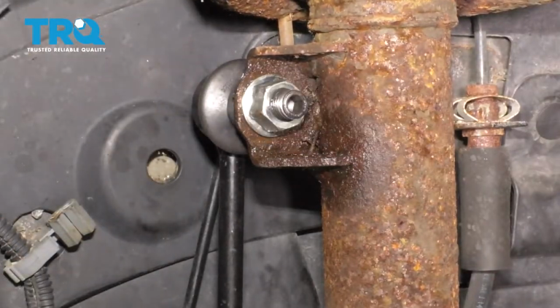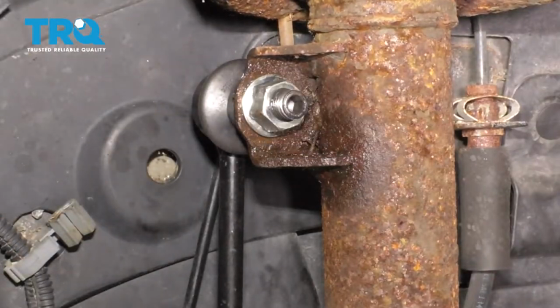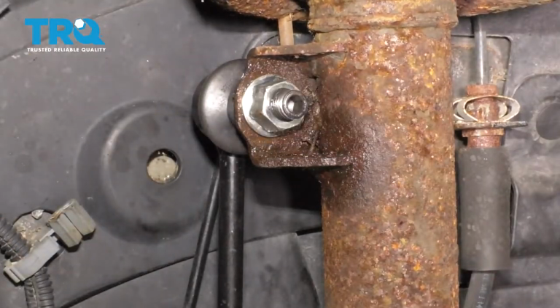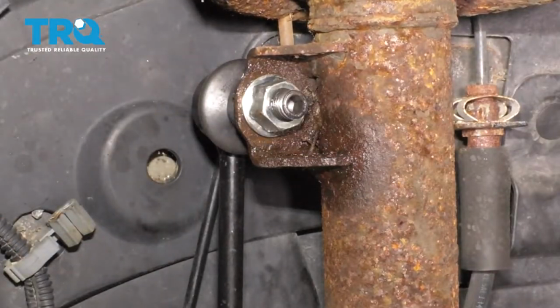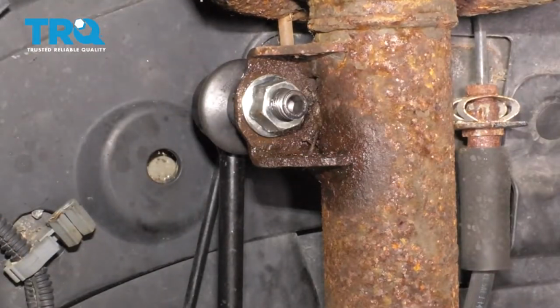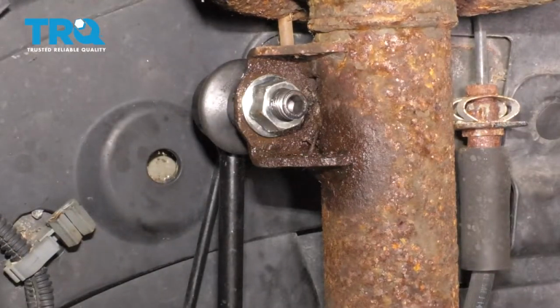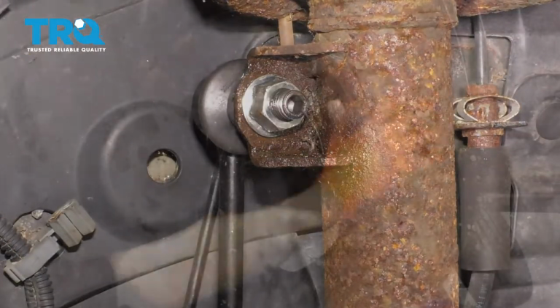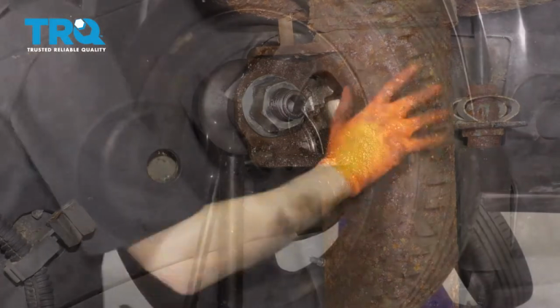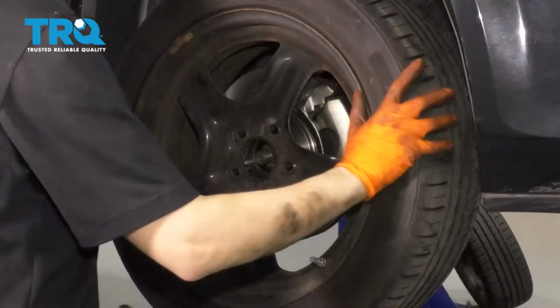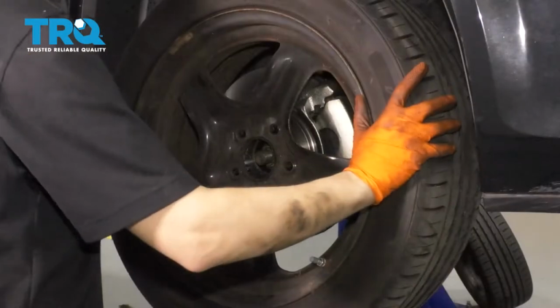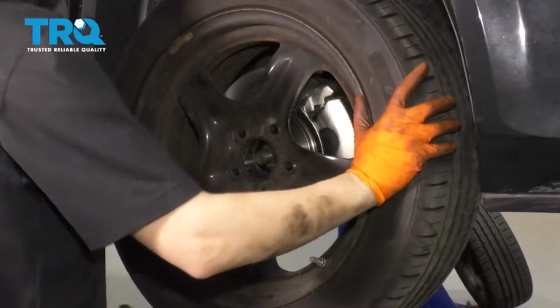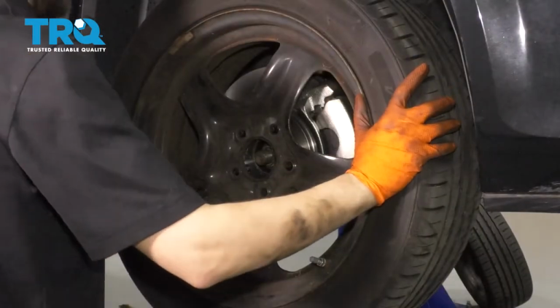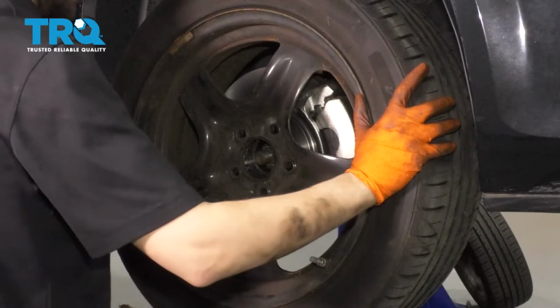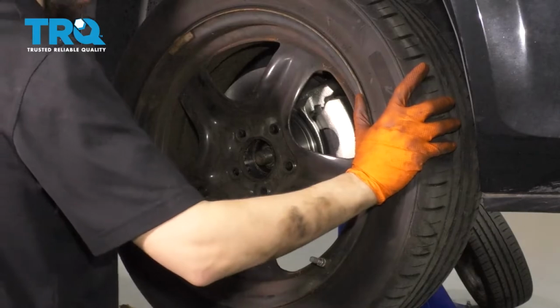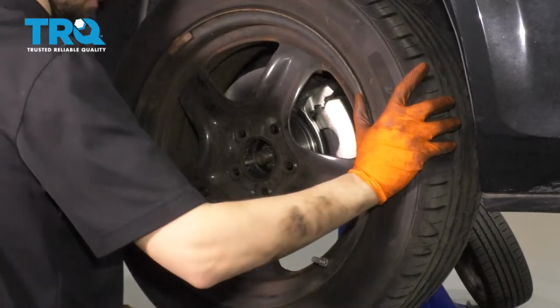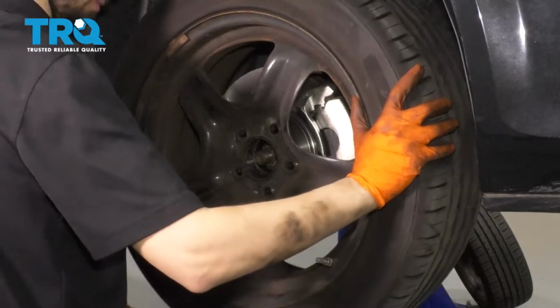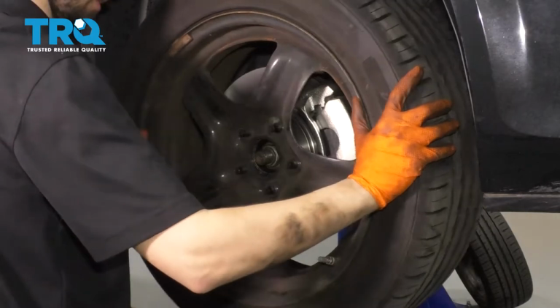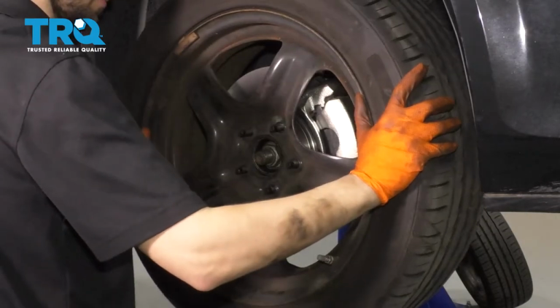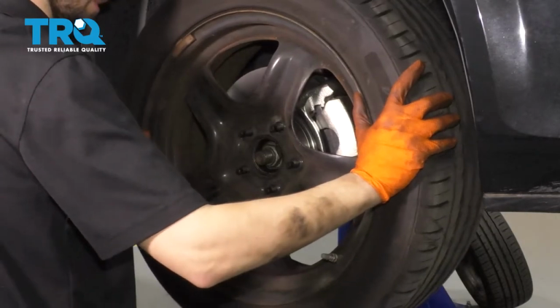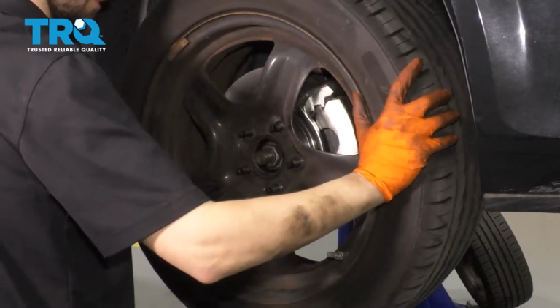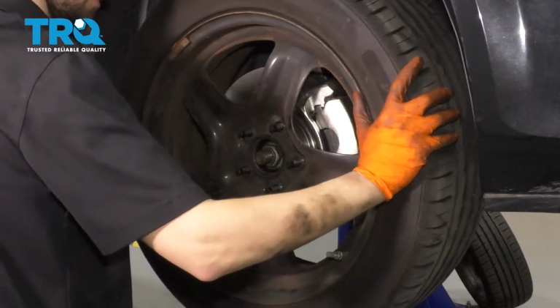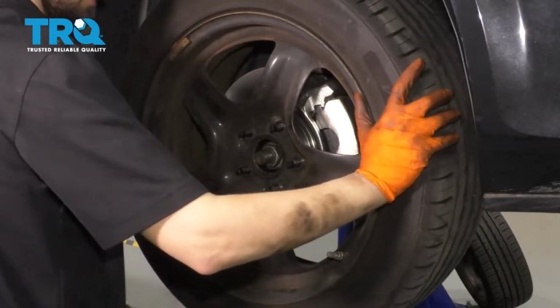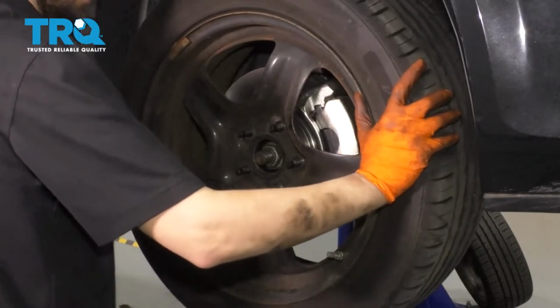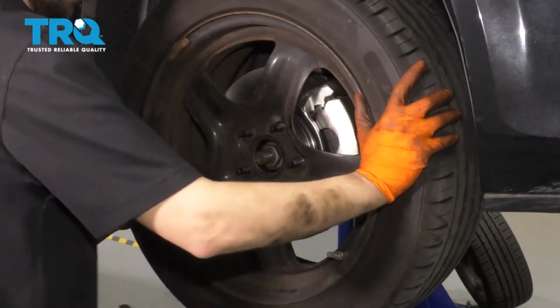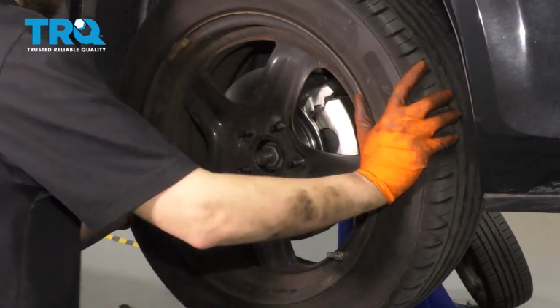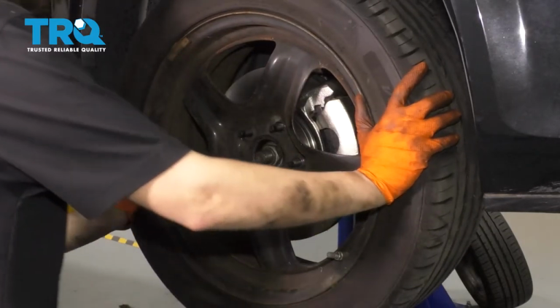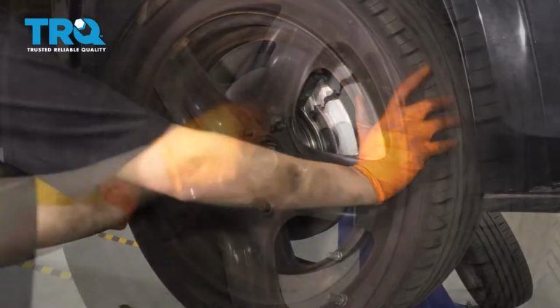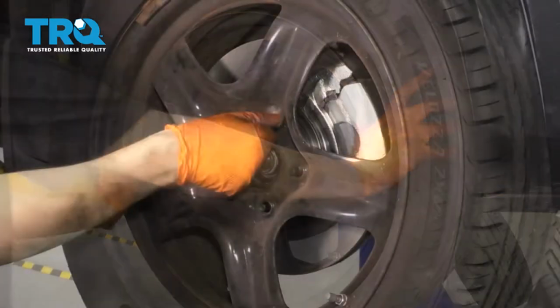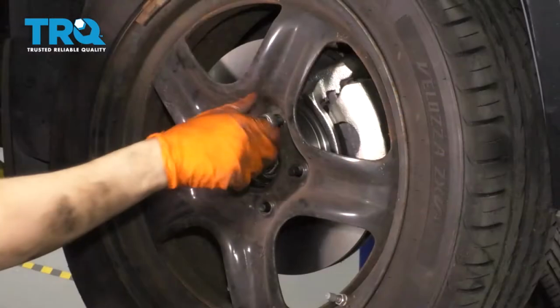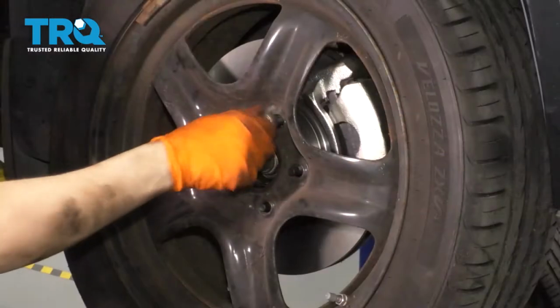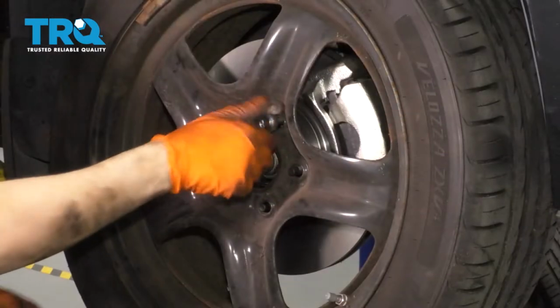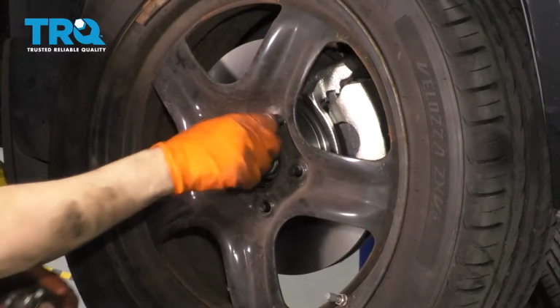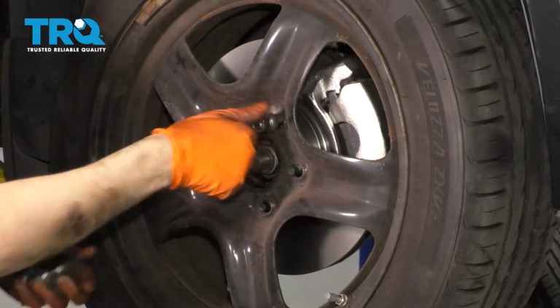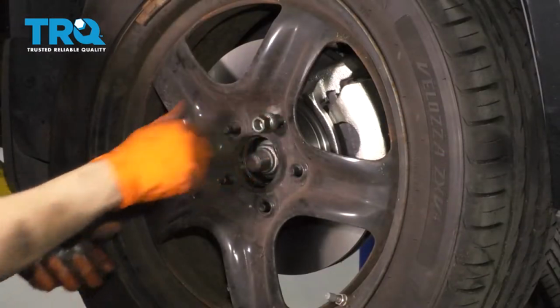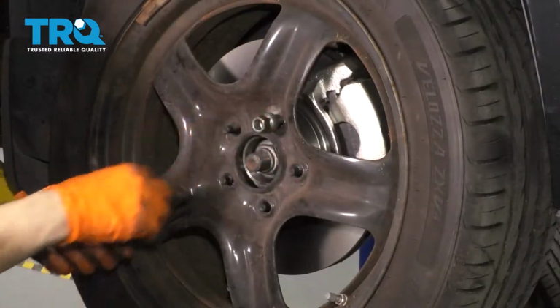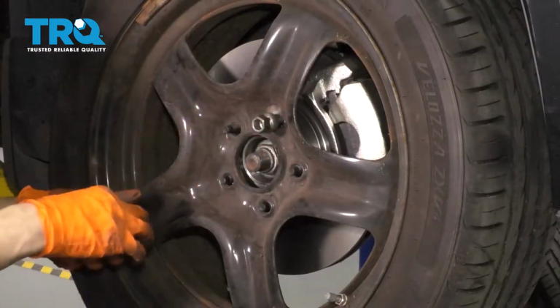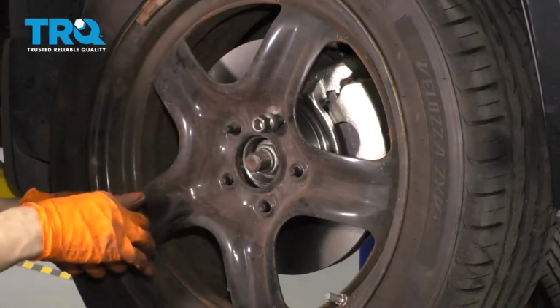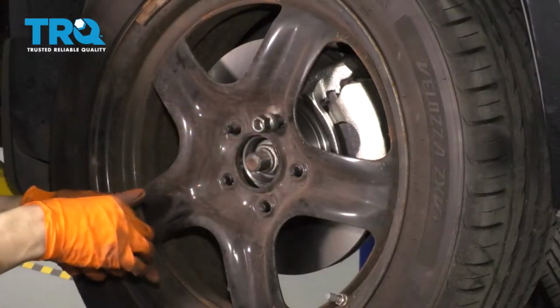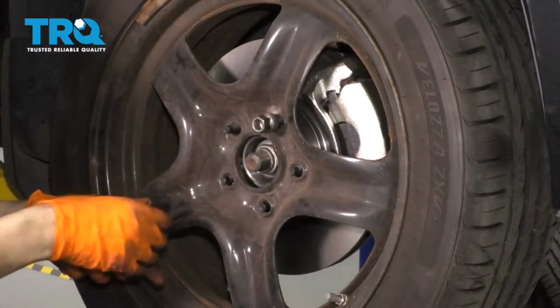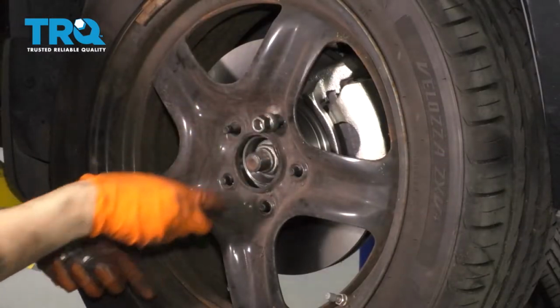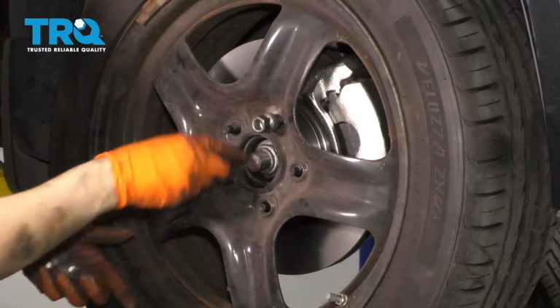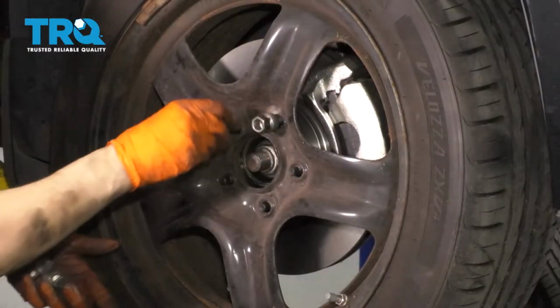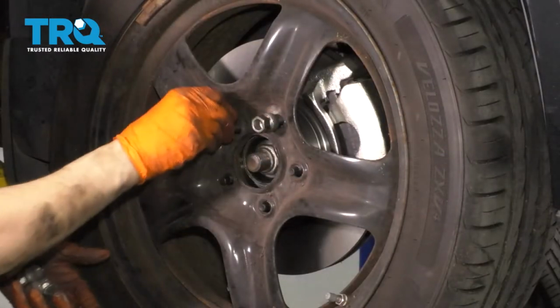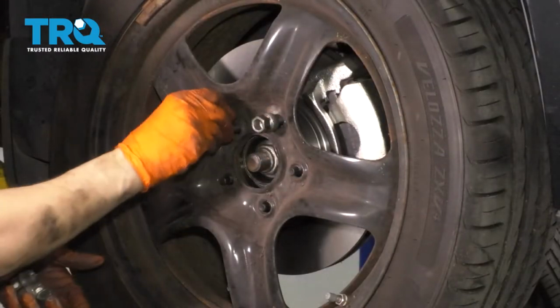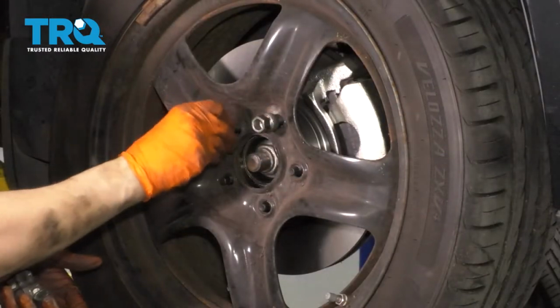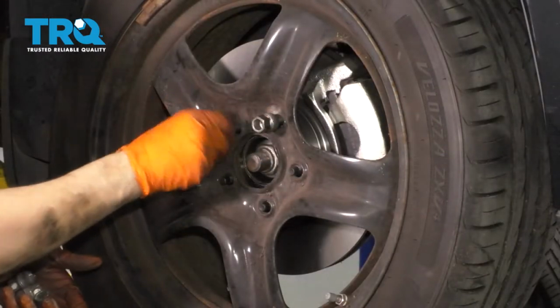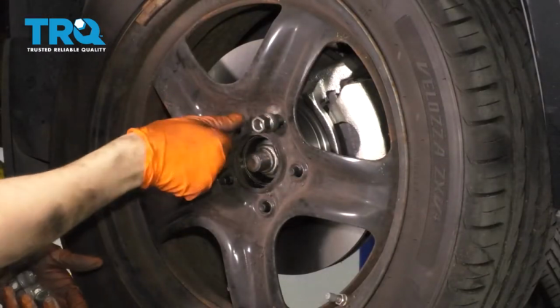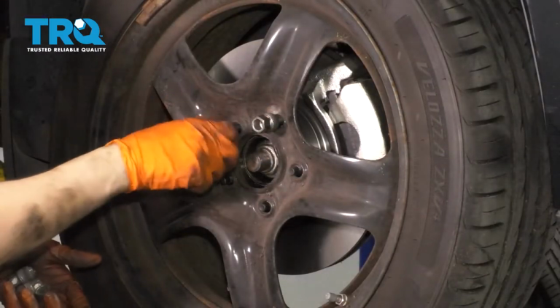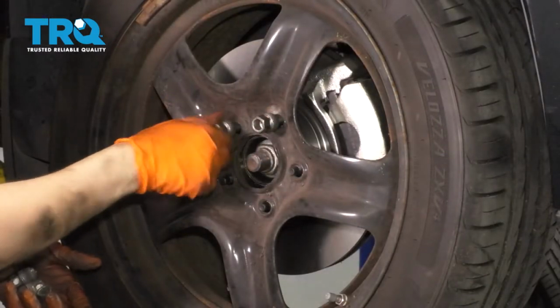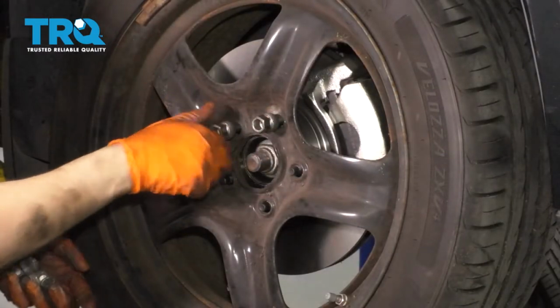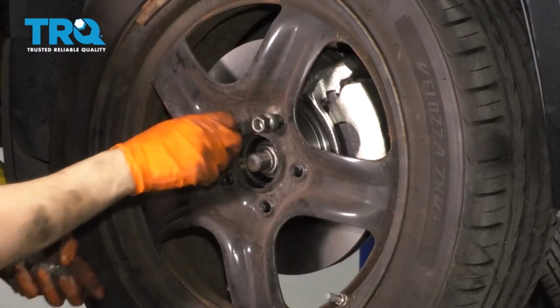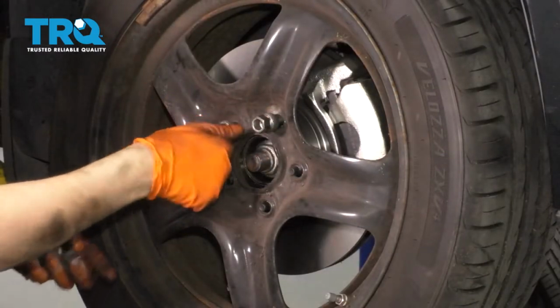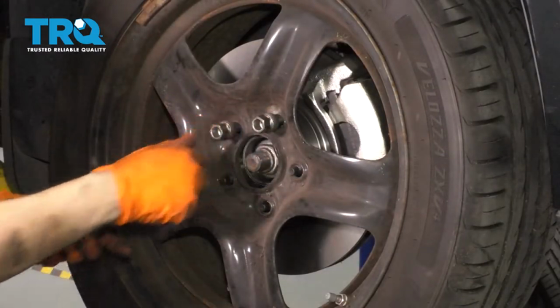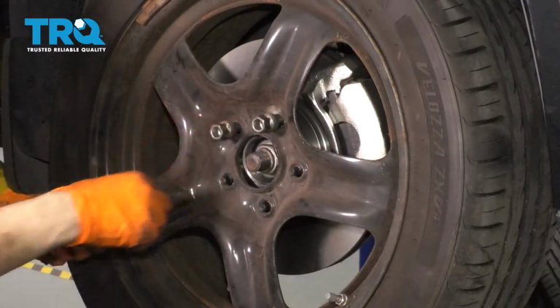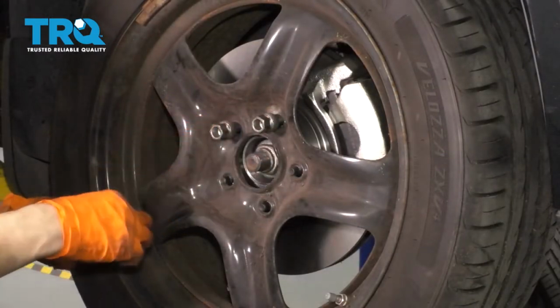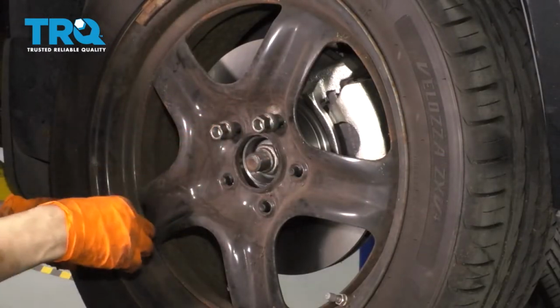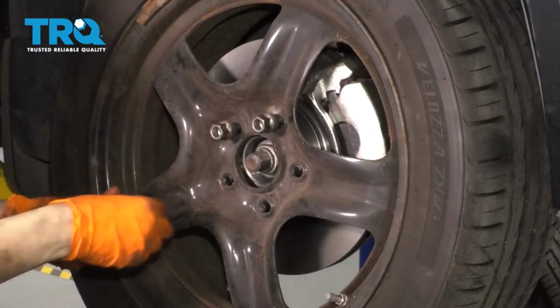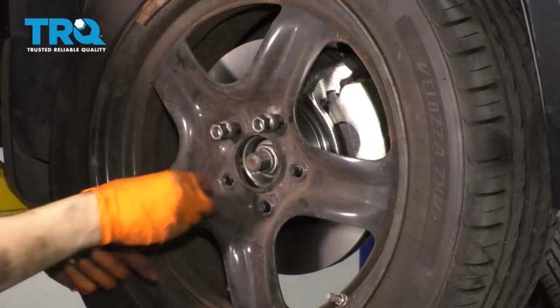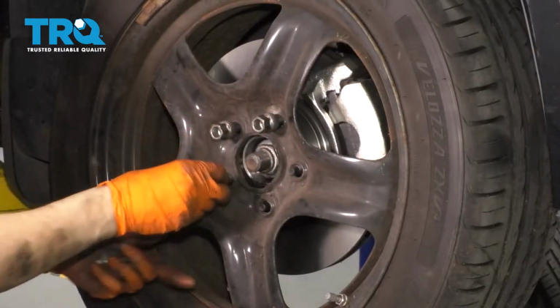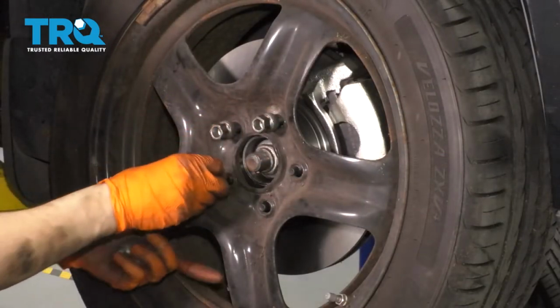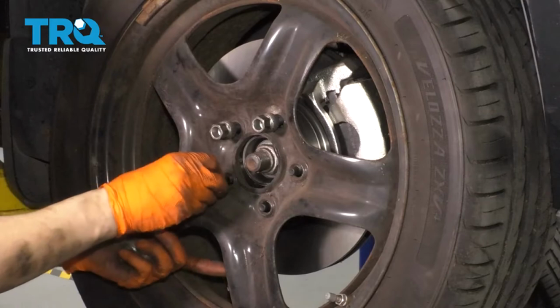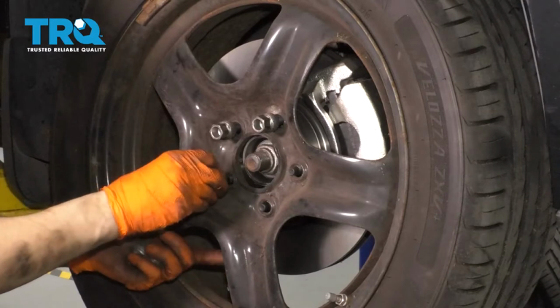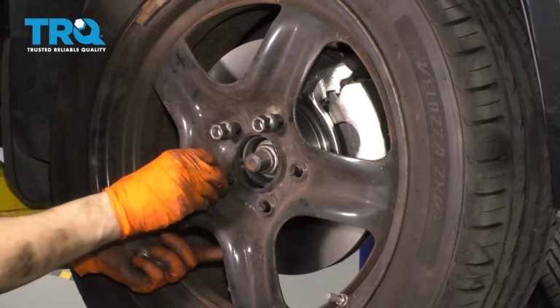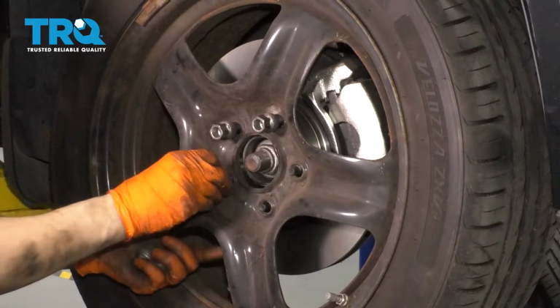Let's get the wheel back on. Start all five of your lug nuts, snug them up, and torque them to 100 foot-pounds.